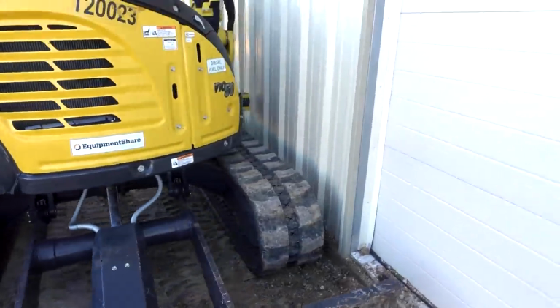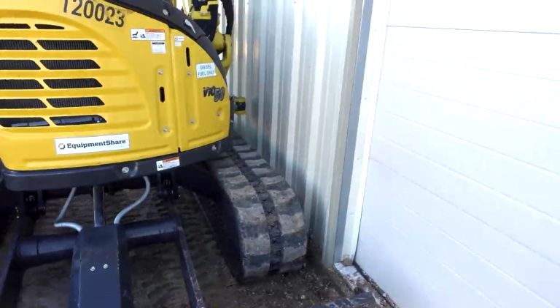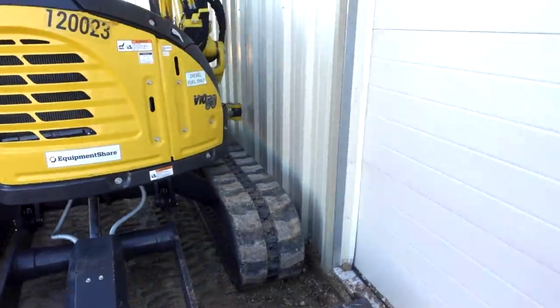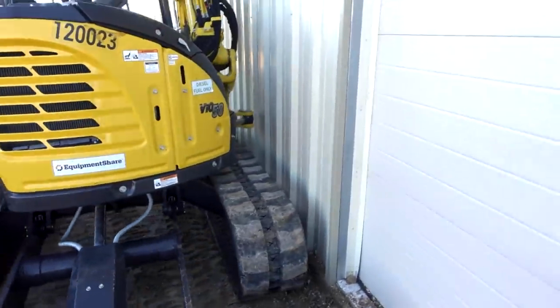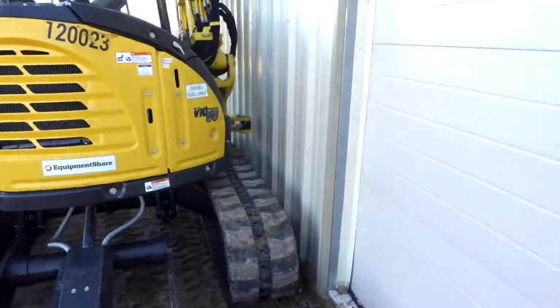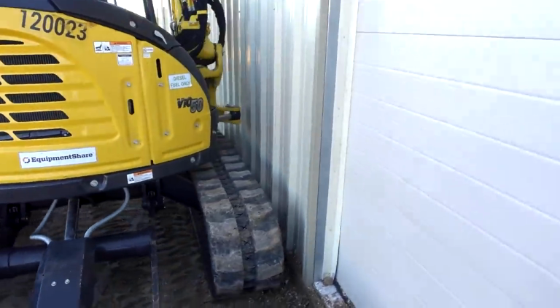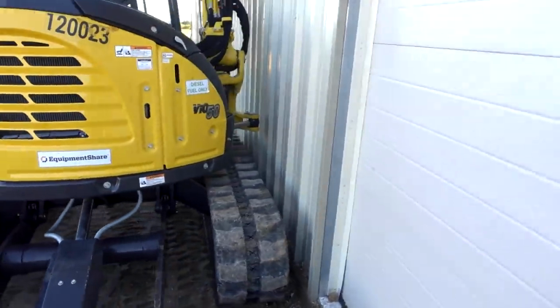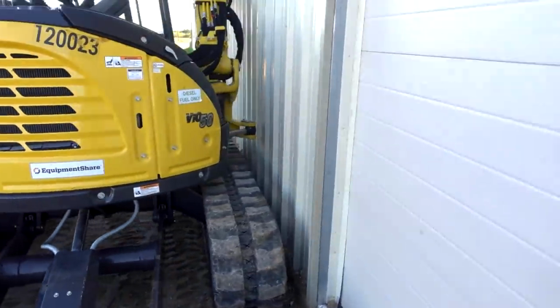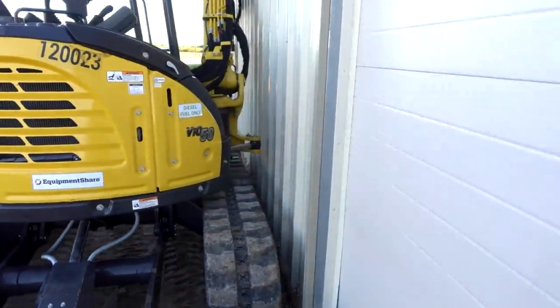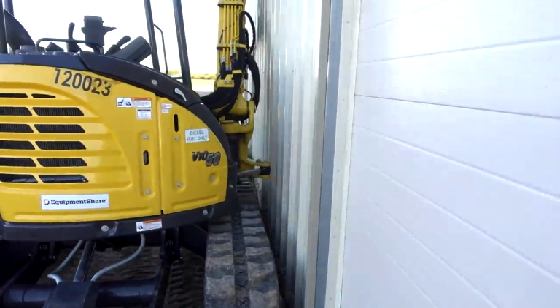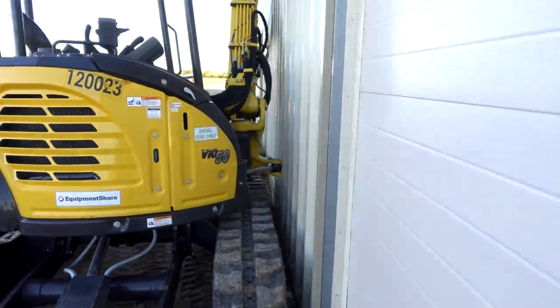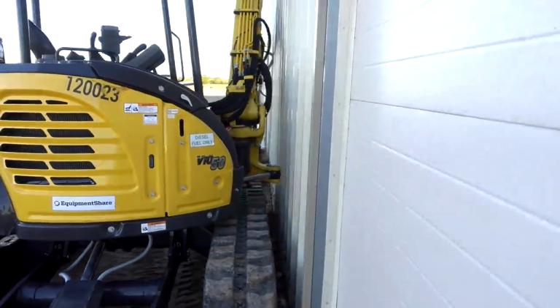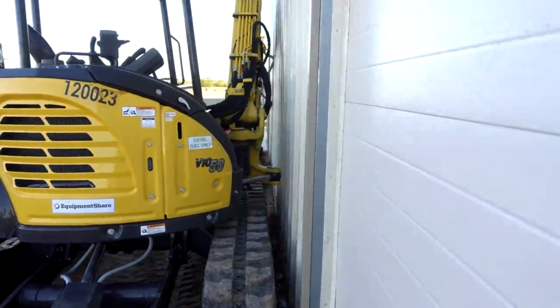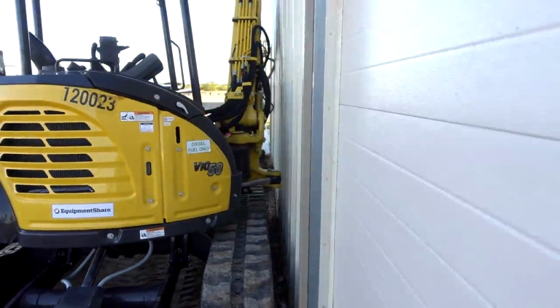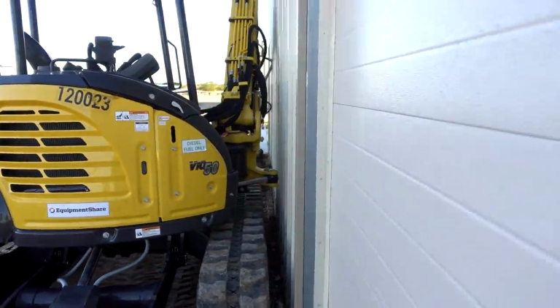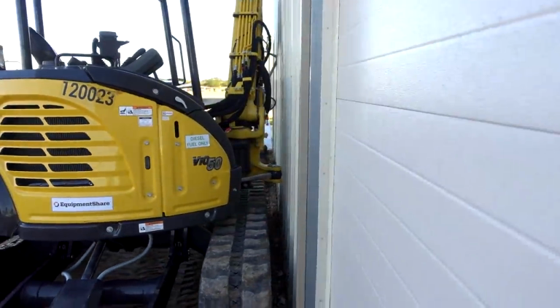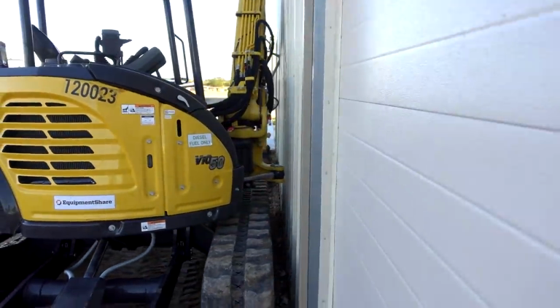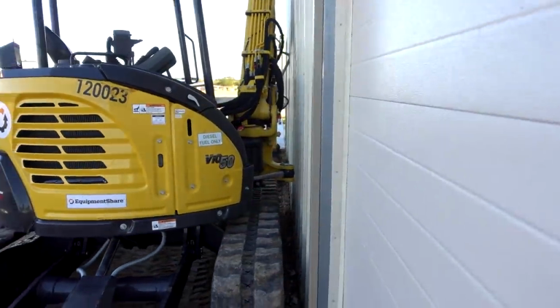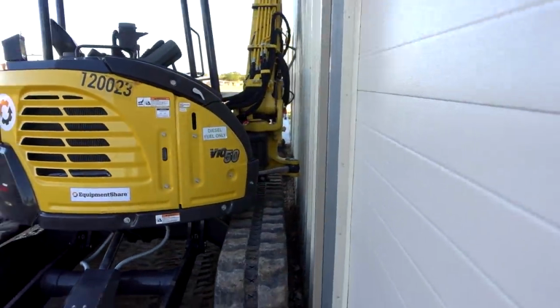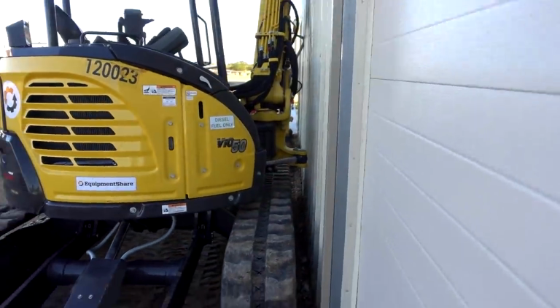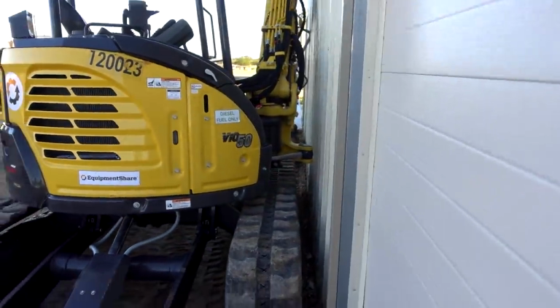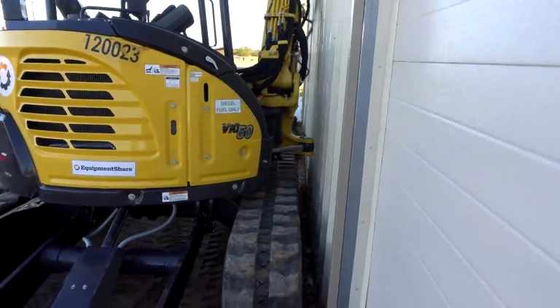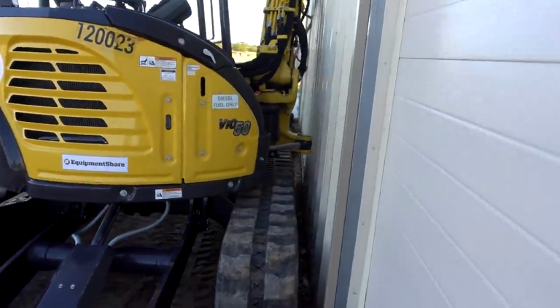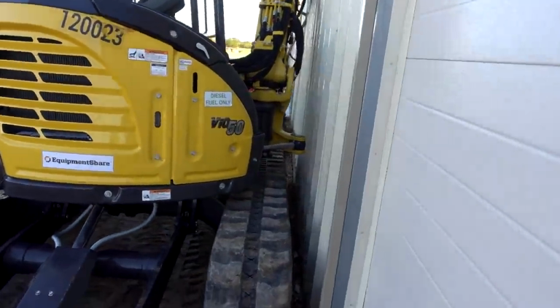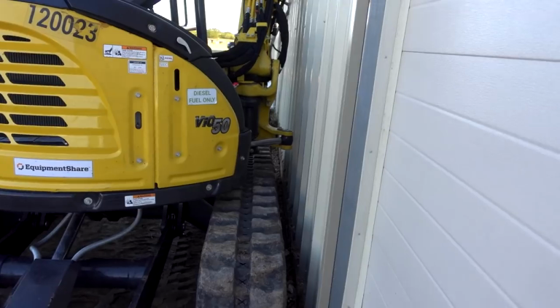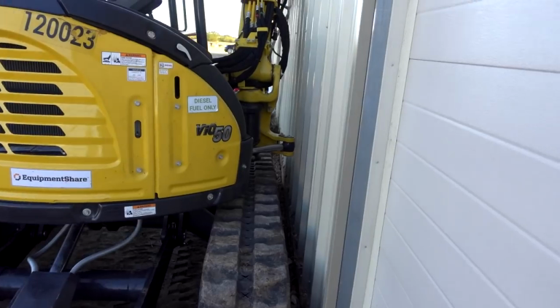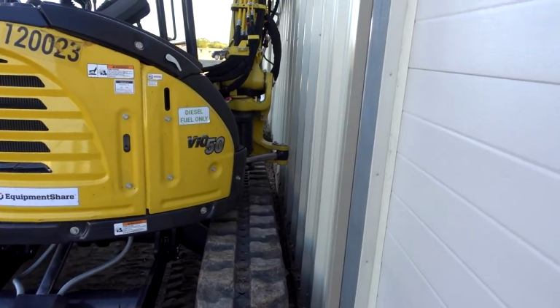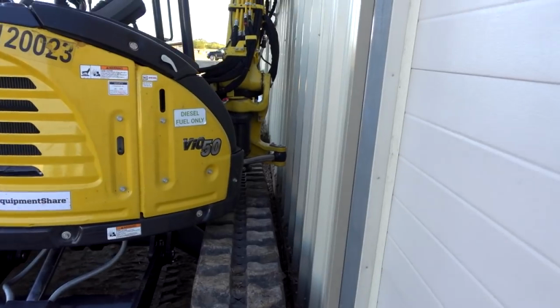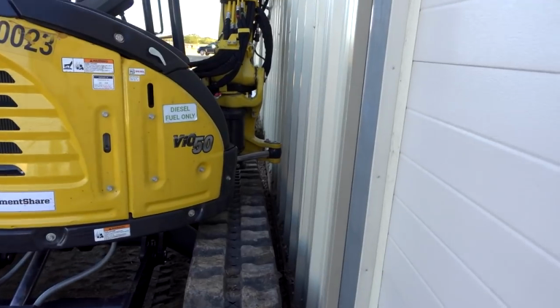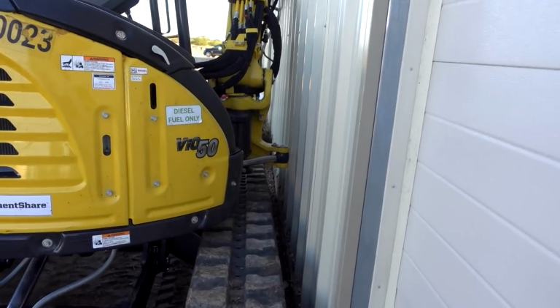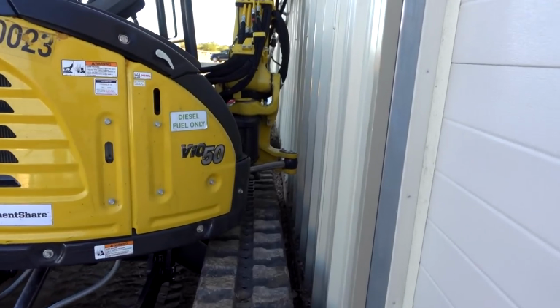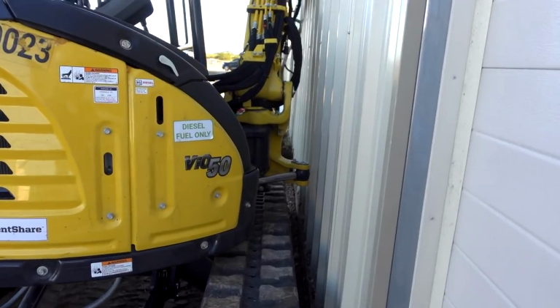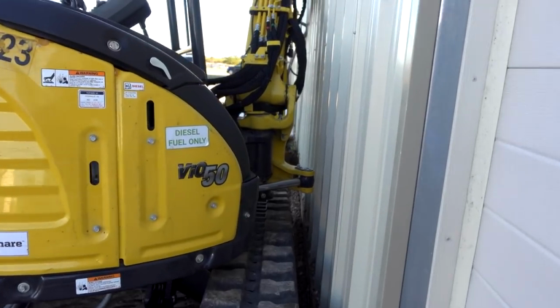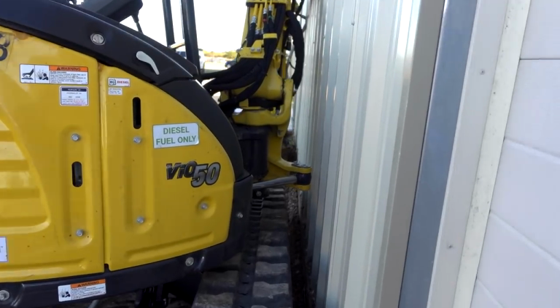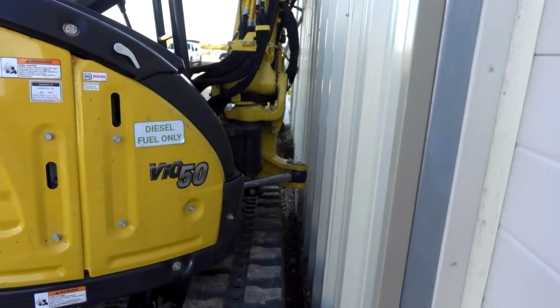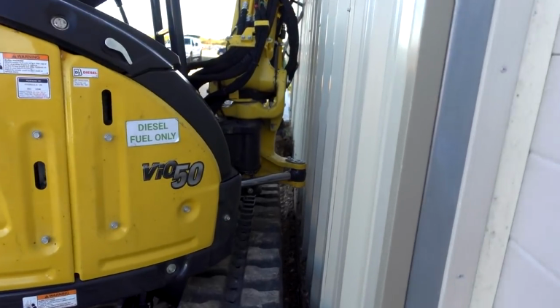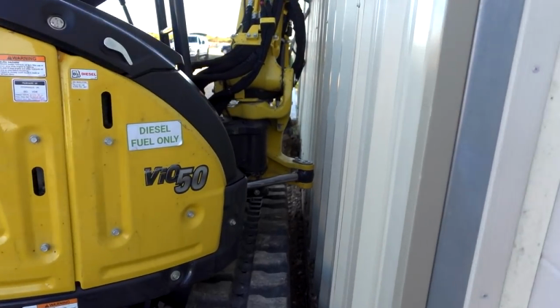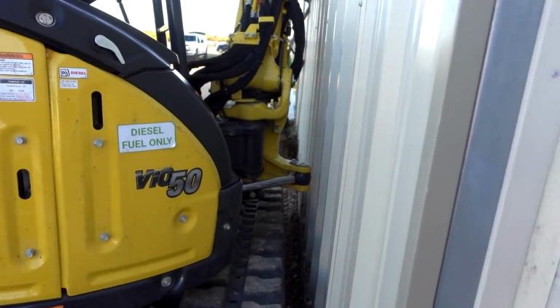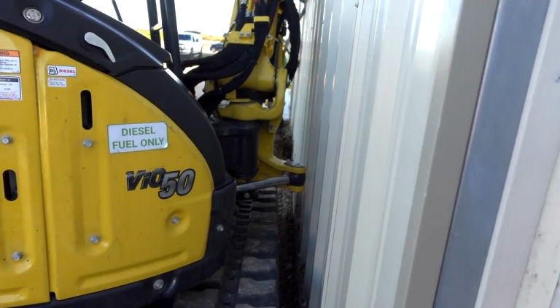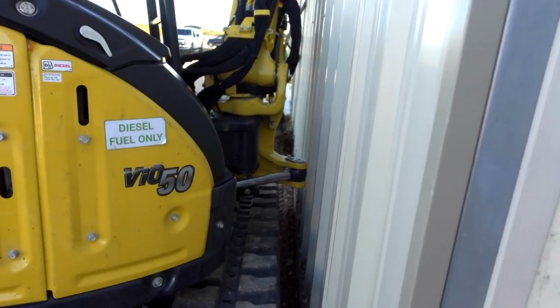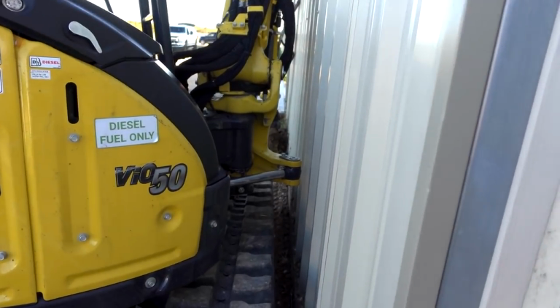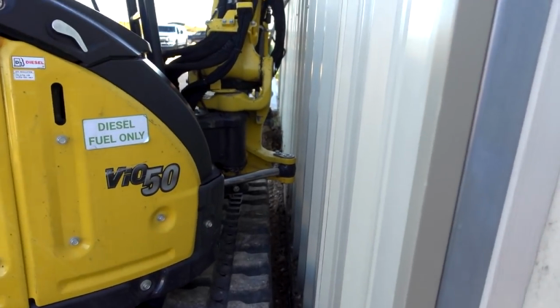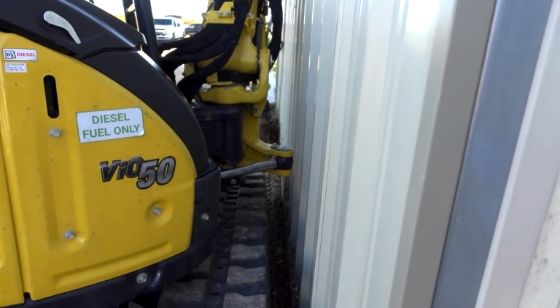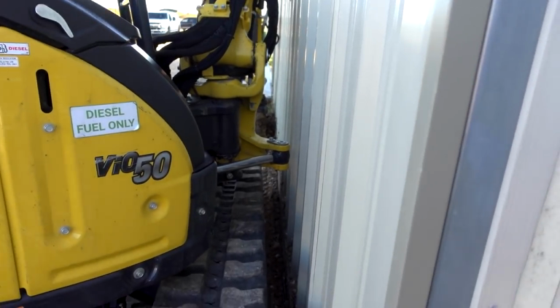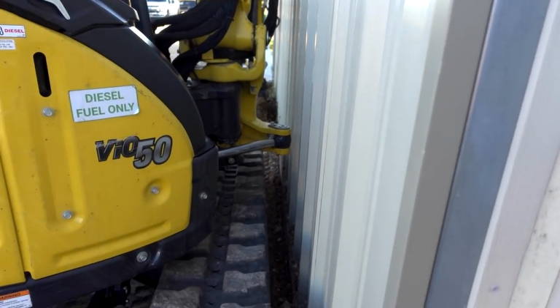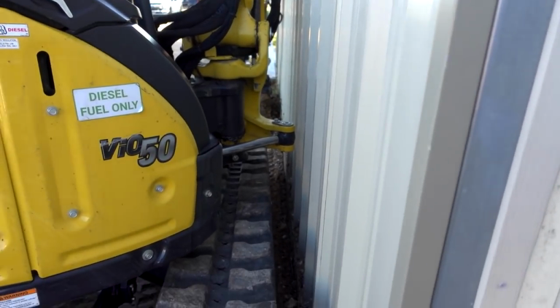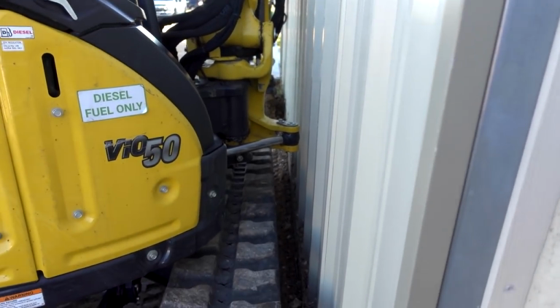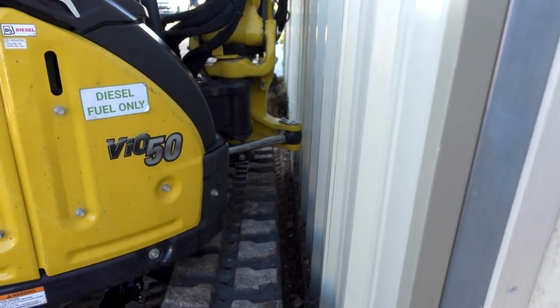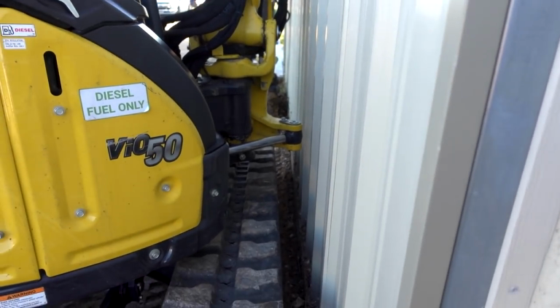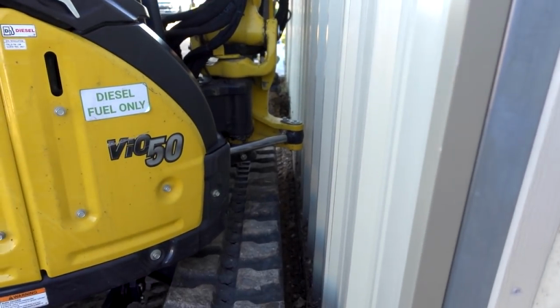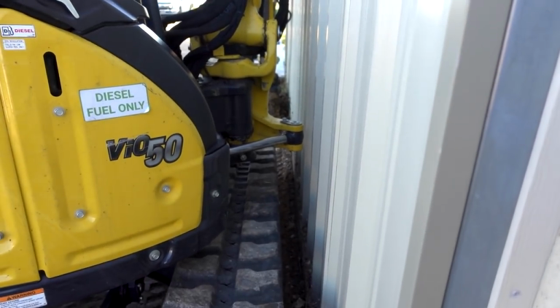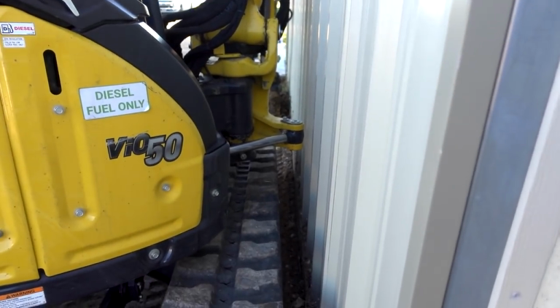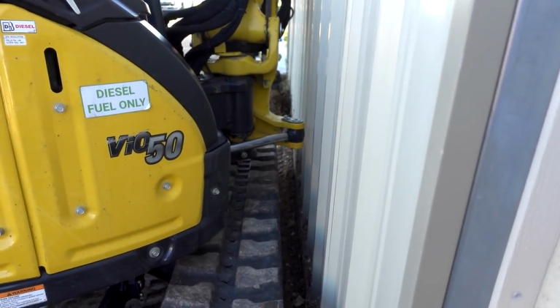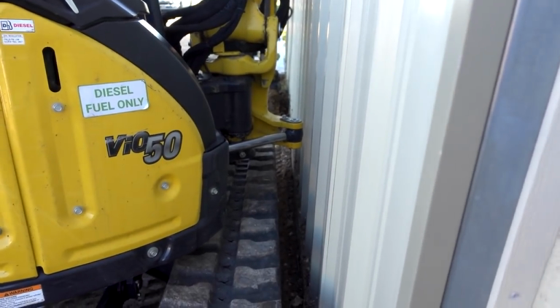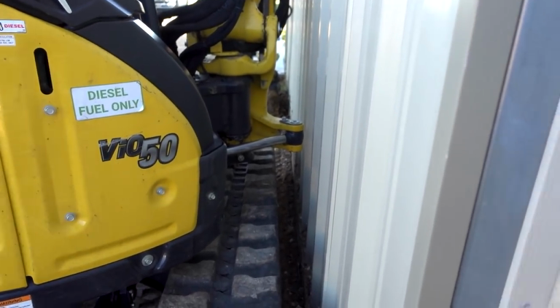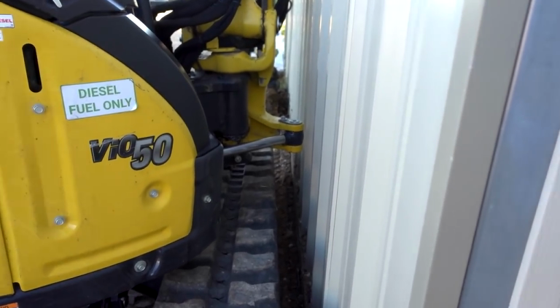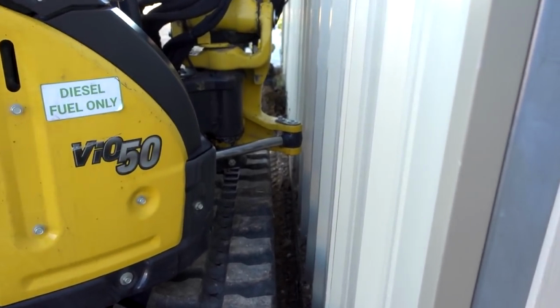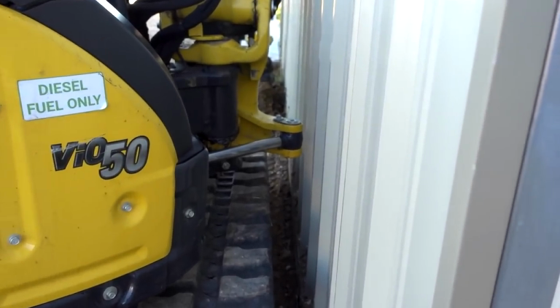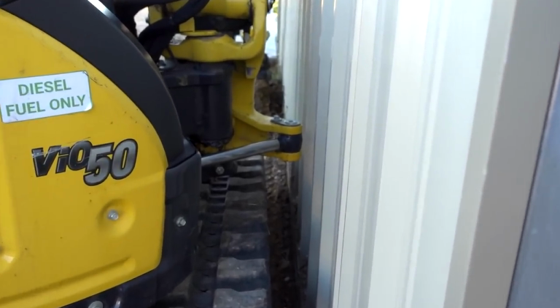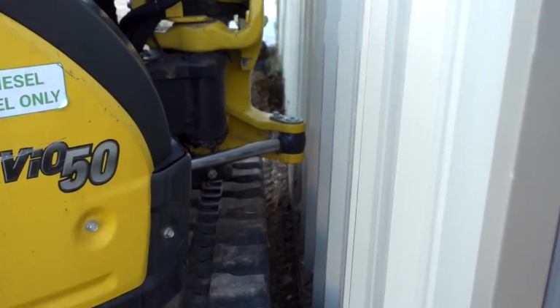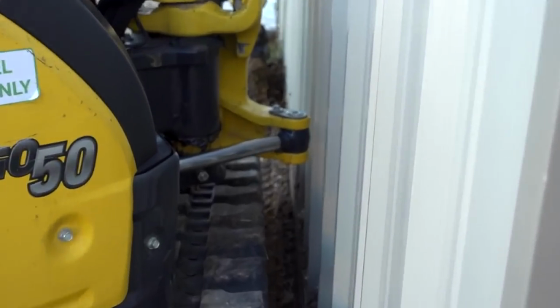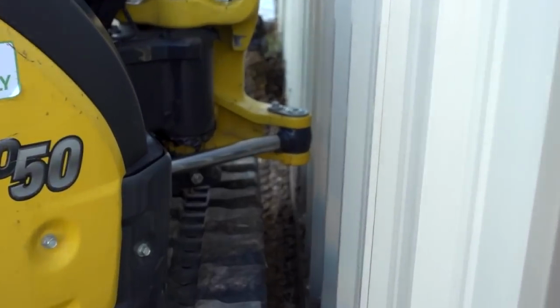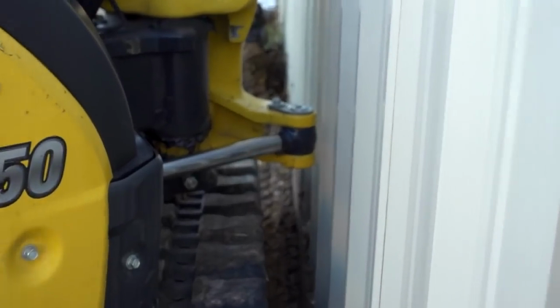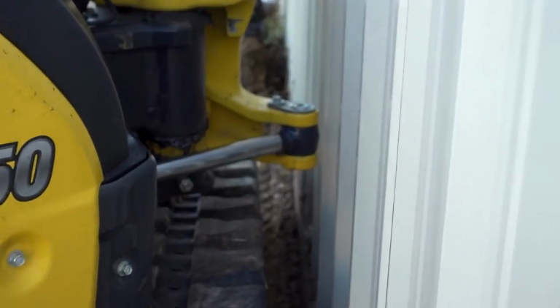Once I get done with this beam, things are going to get a lot less stressful. But right now it's snug.